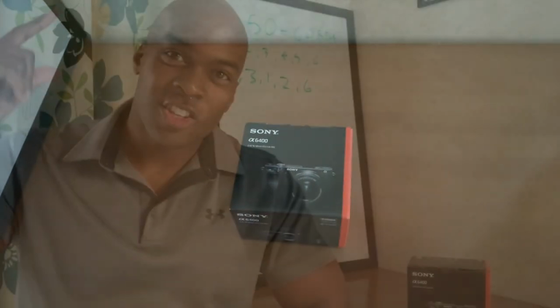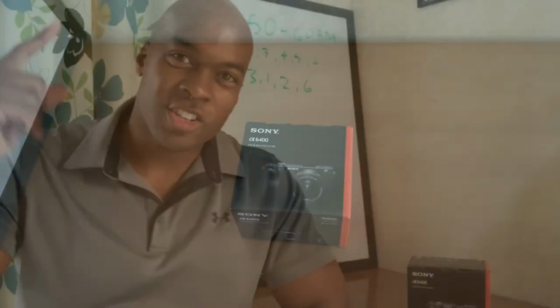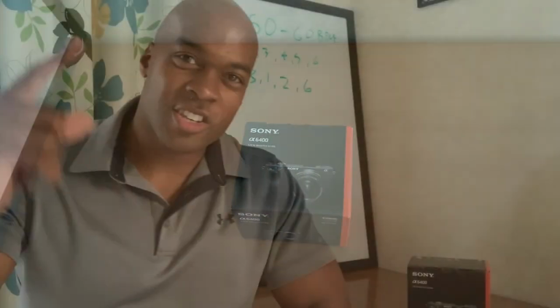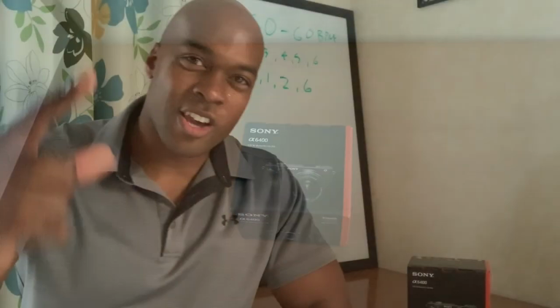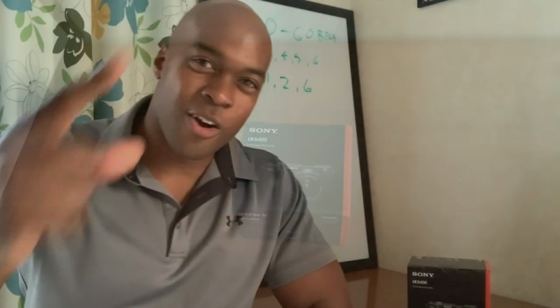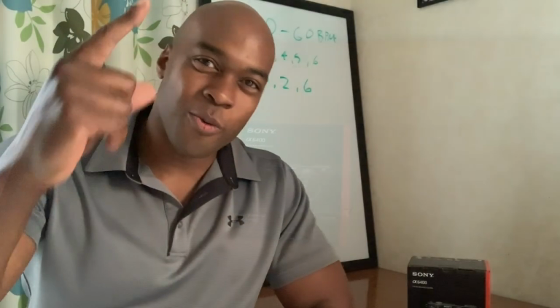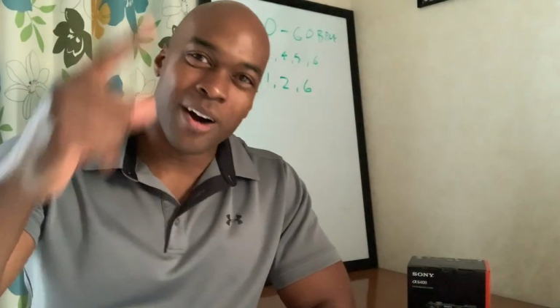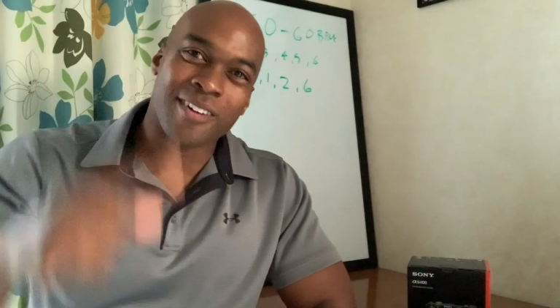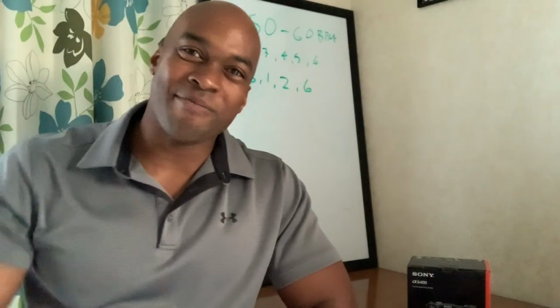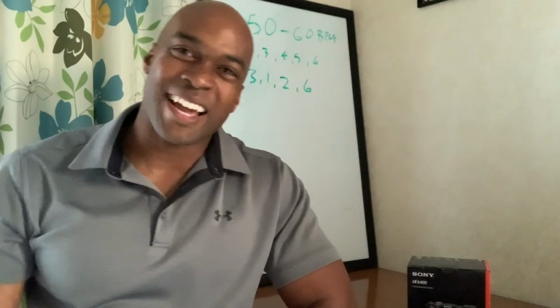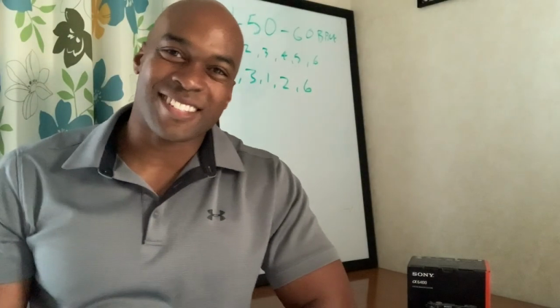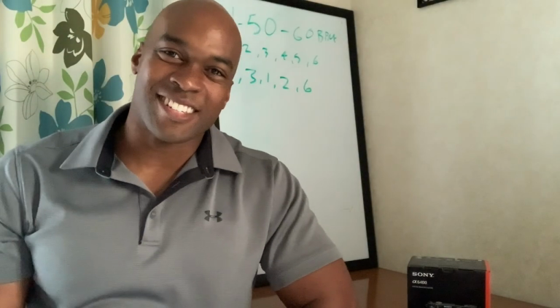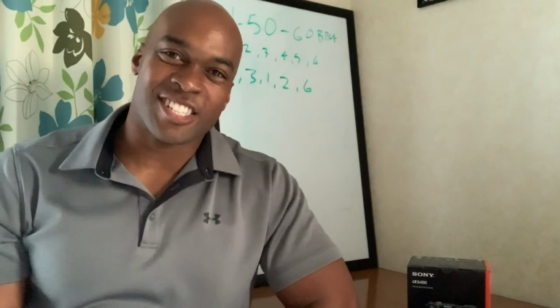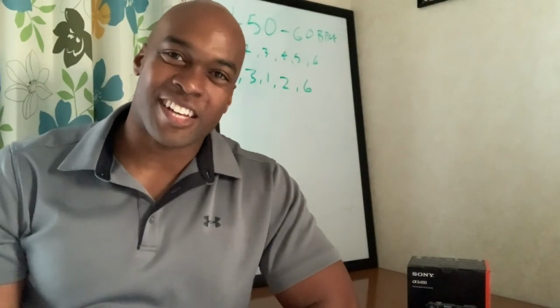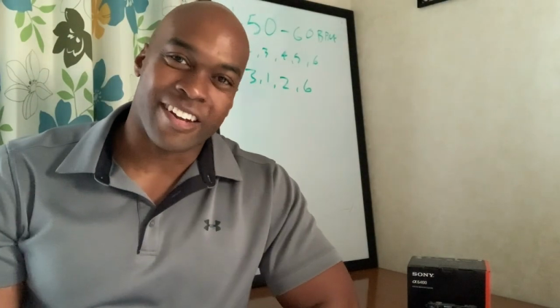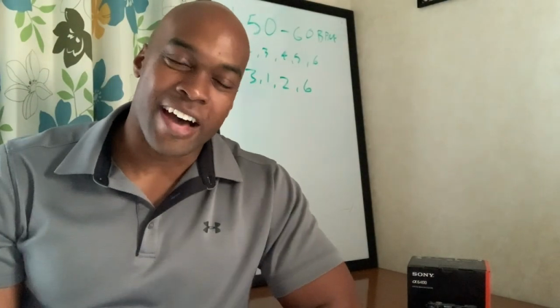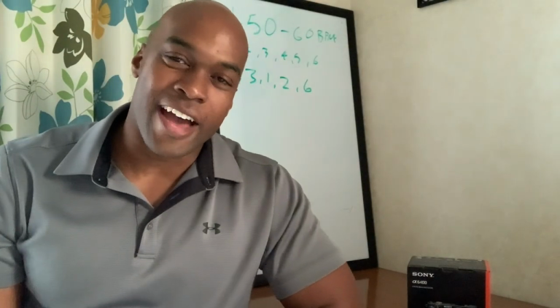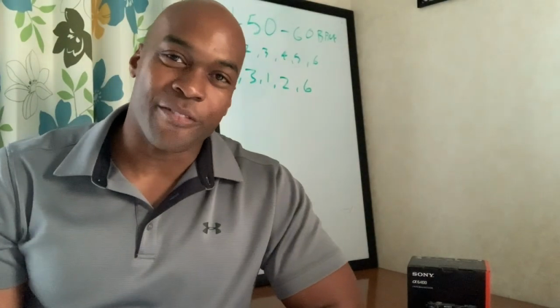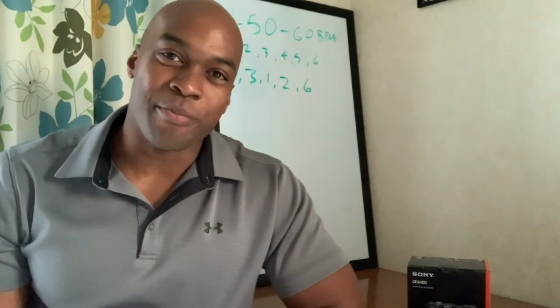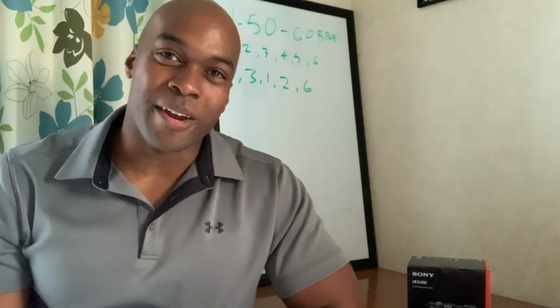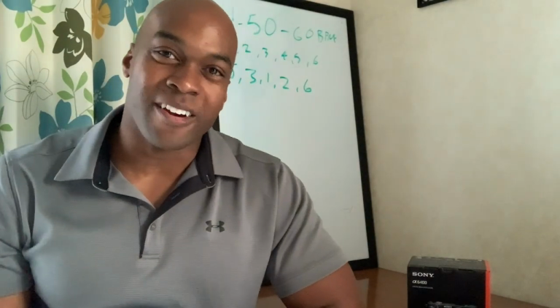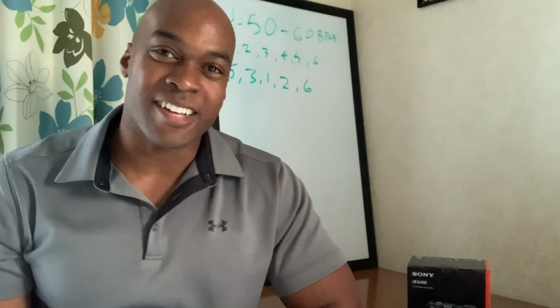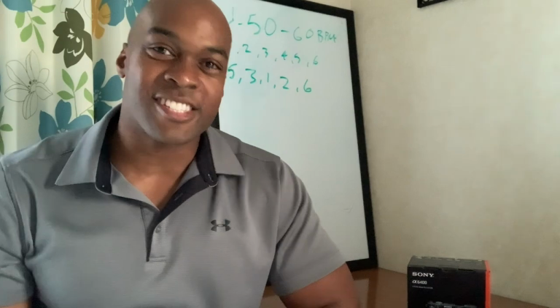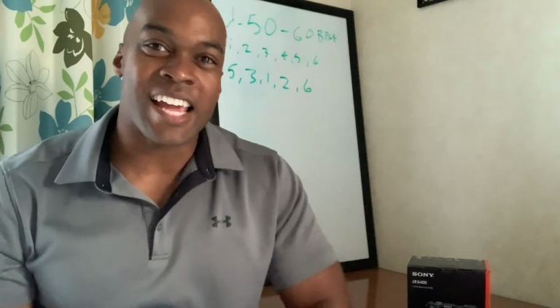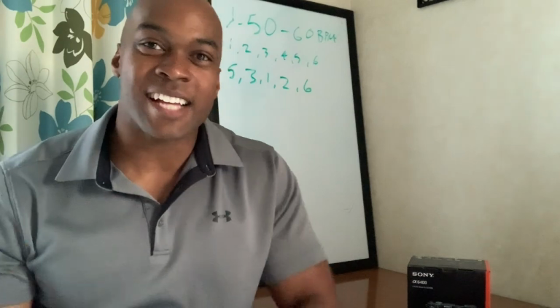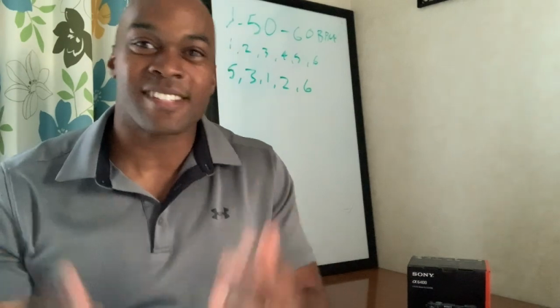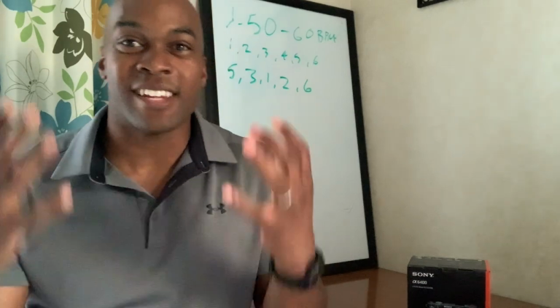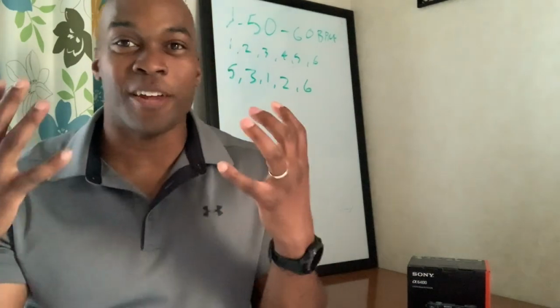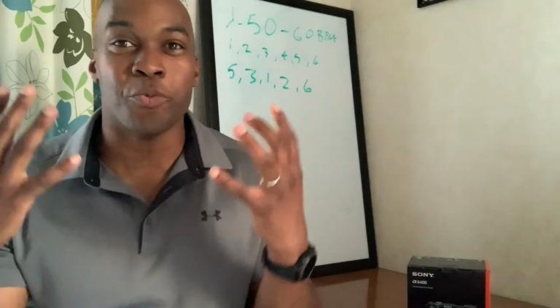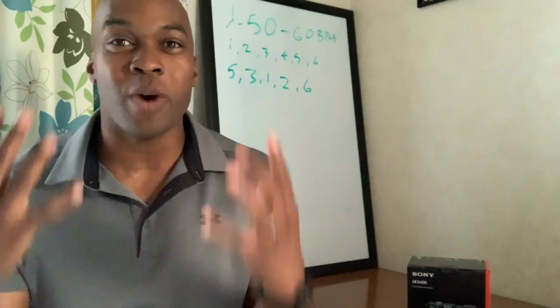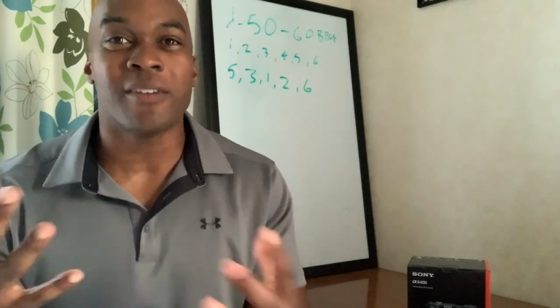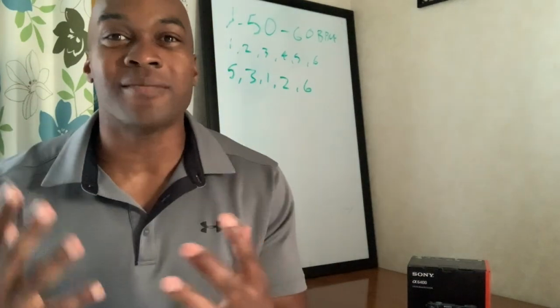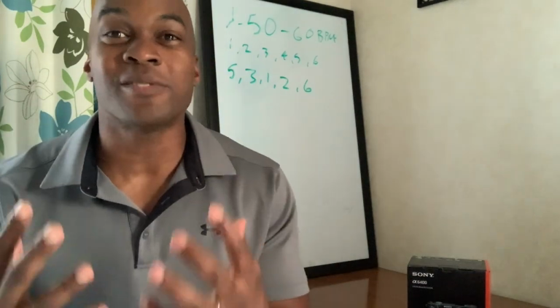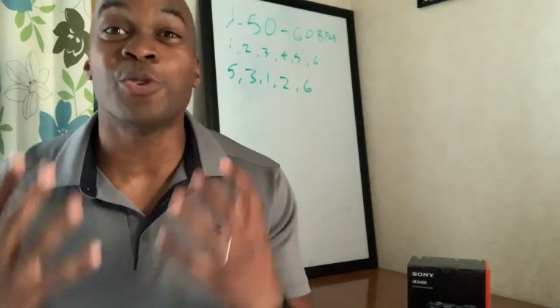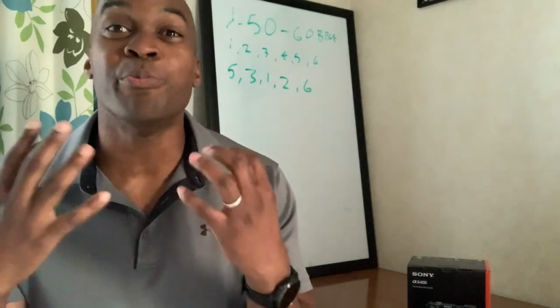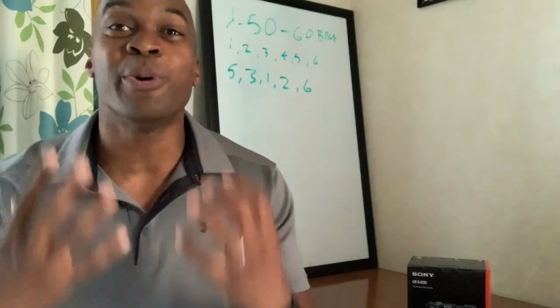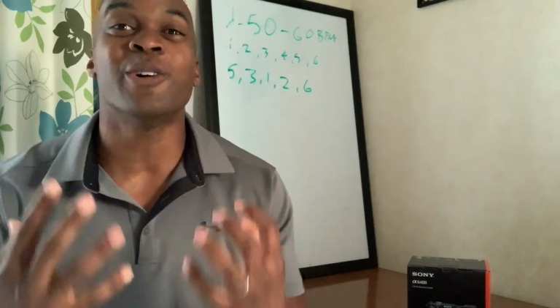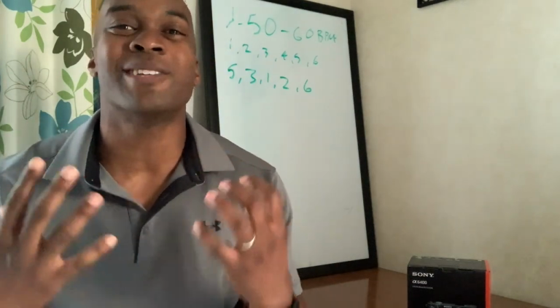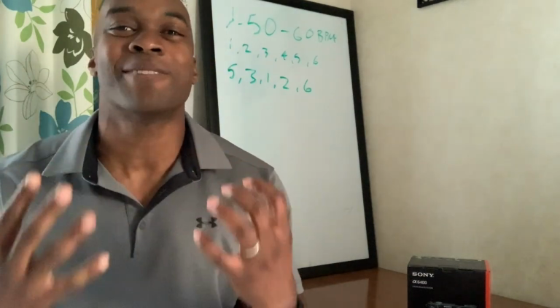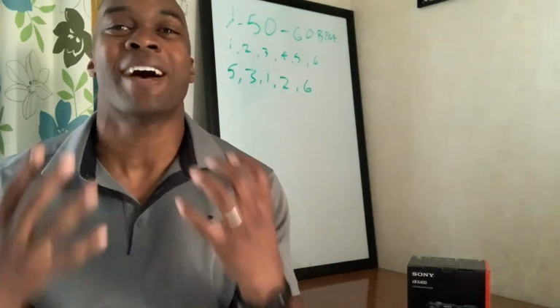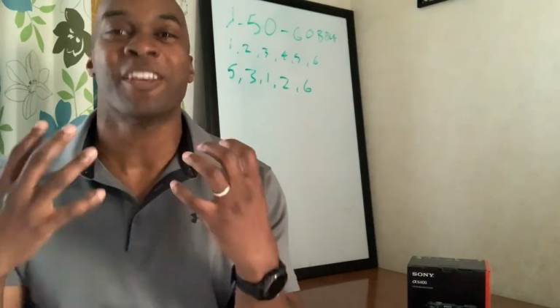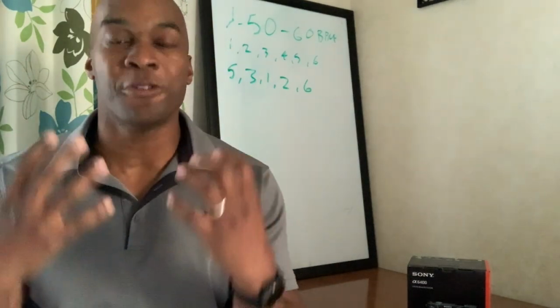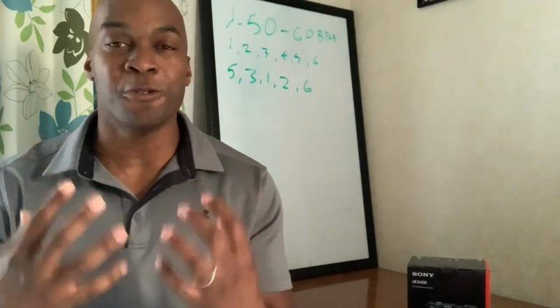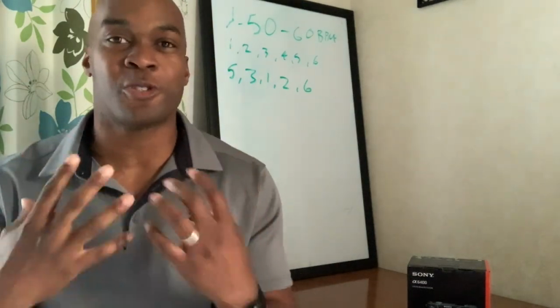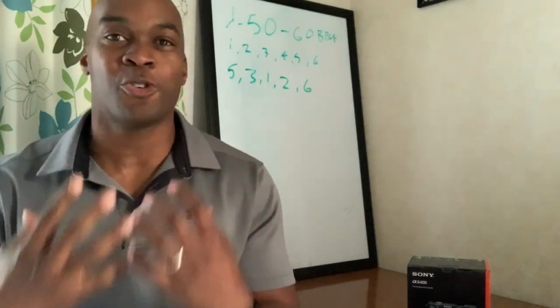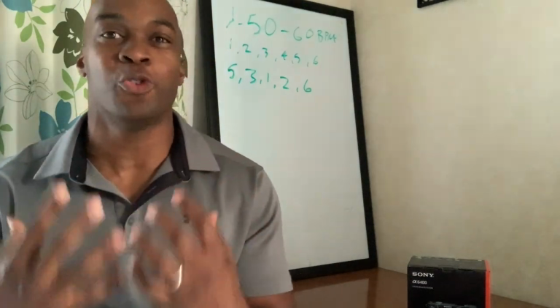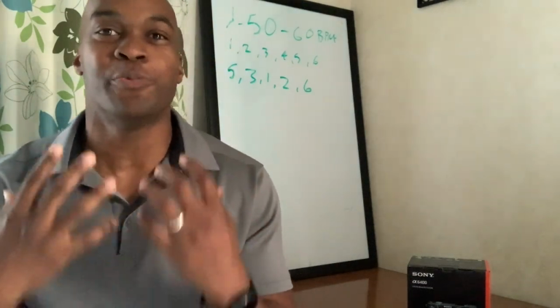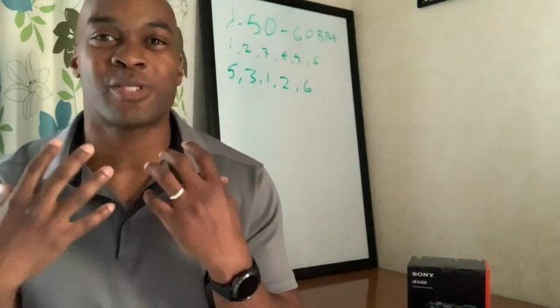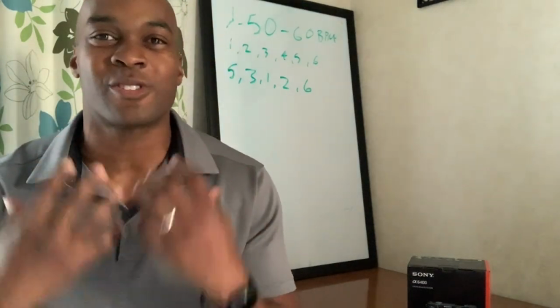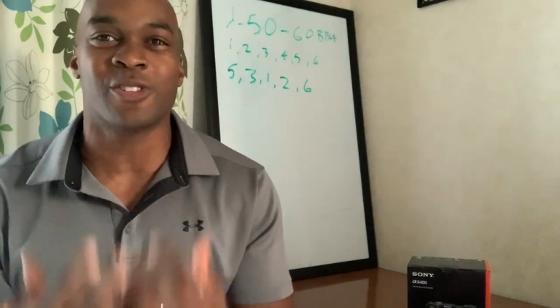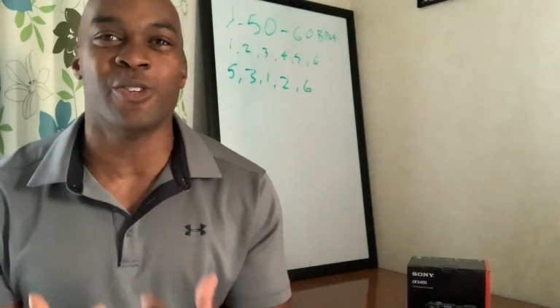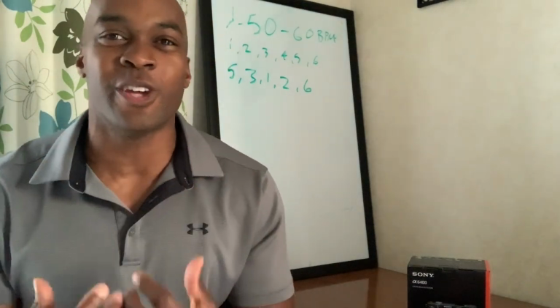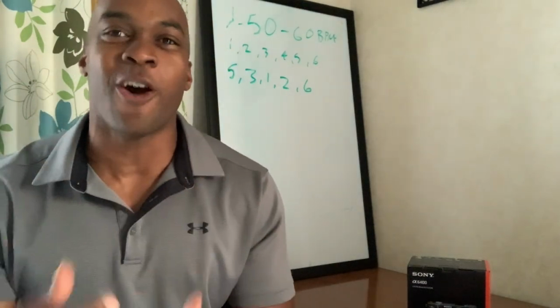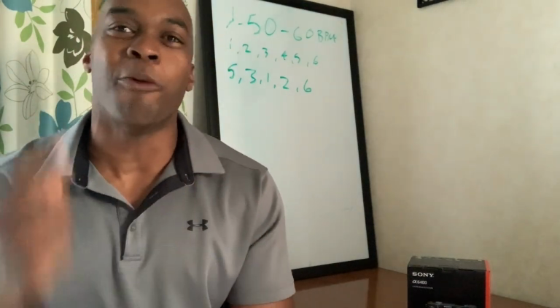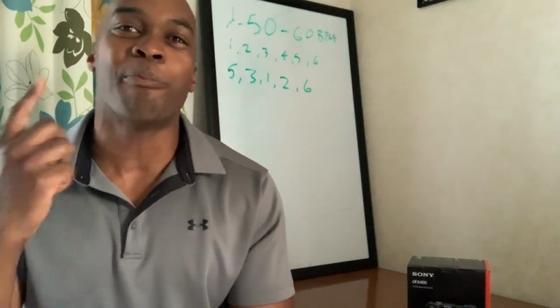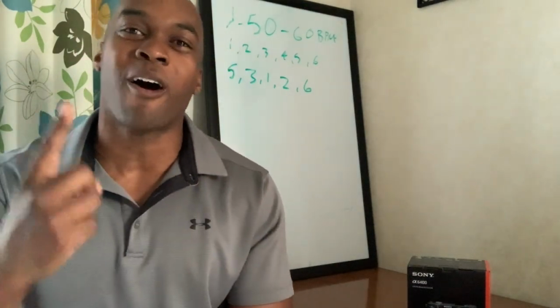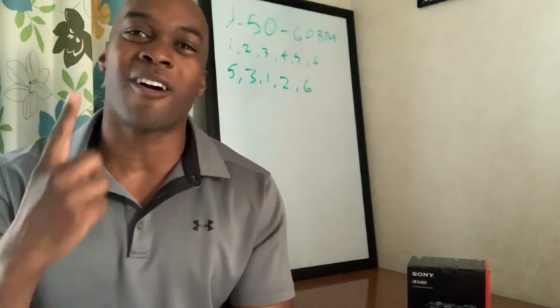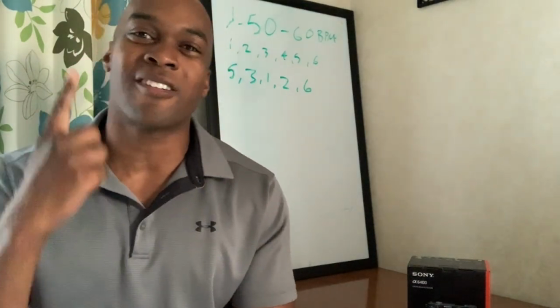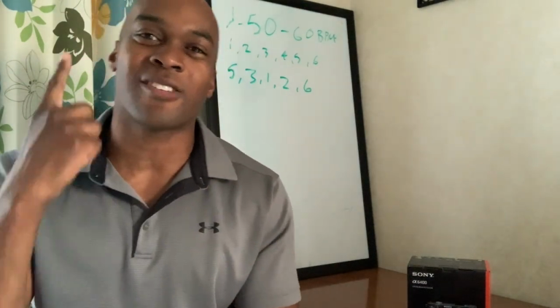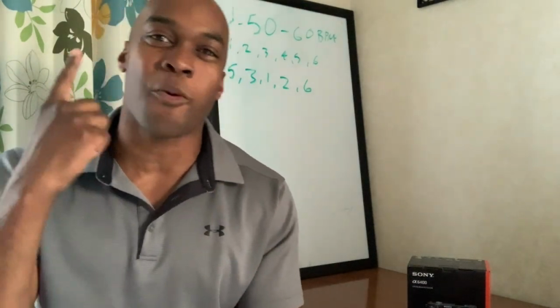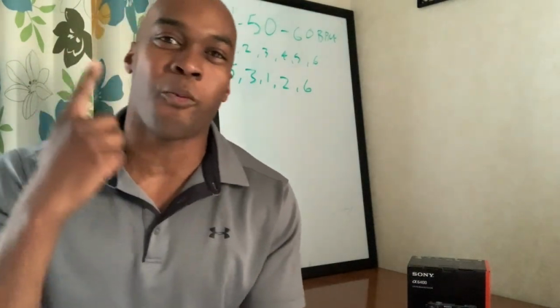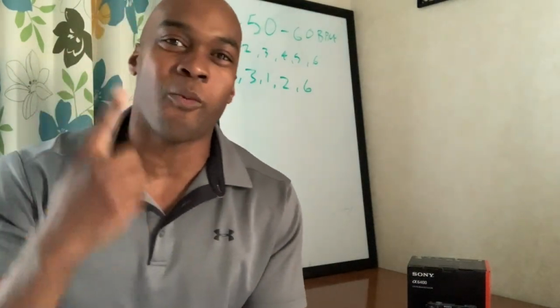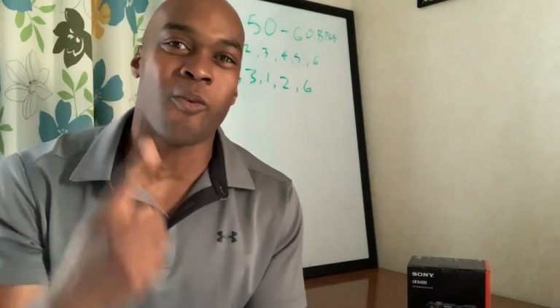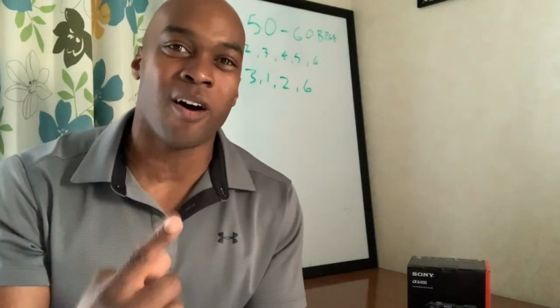Yo, welcome back to the channel. I am Demarius Jackson and welcome to building my YouTube studio, part one.